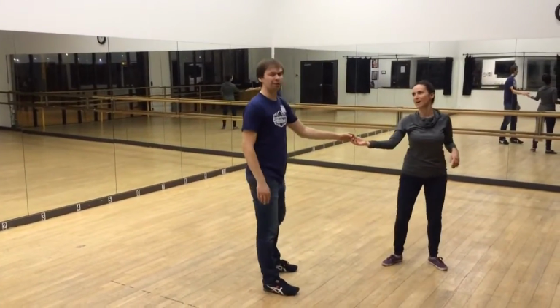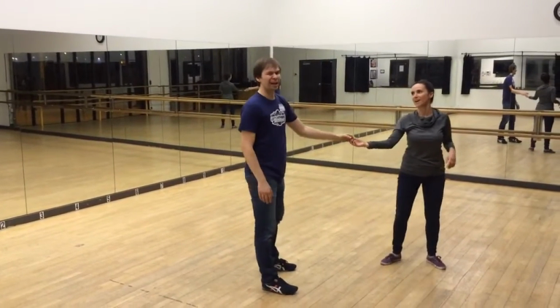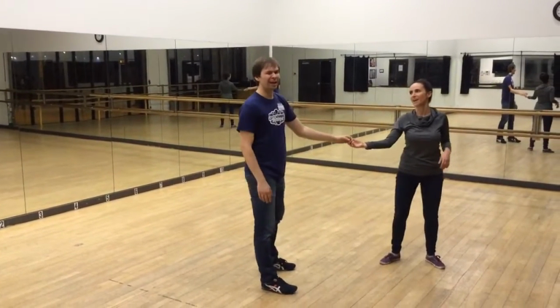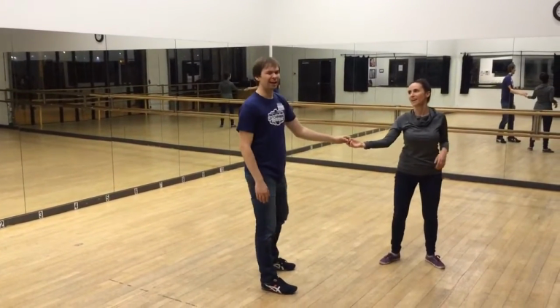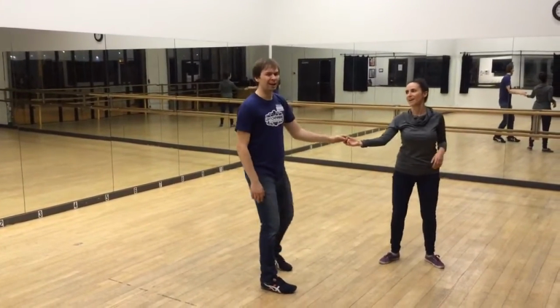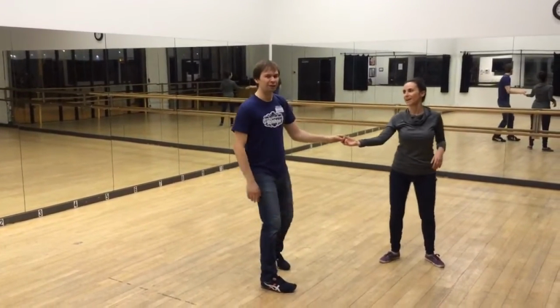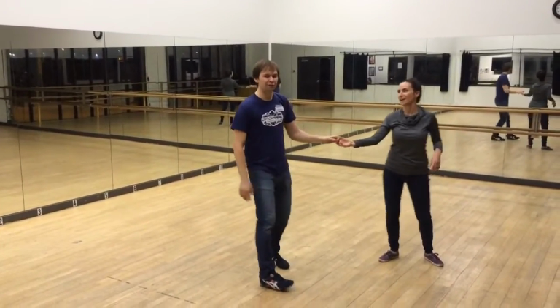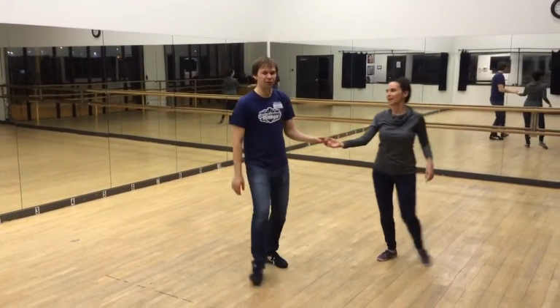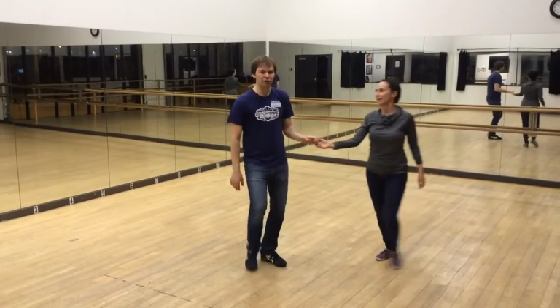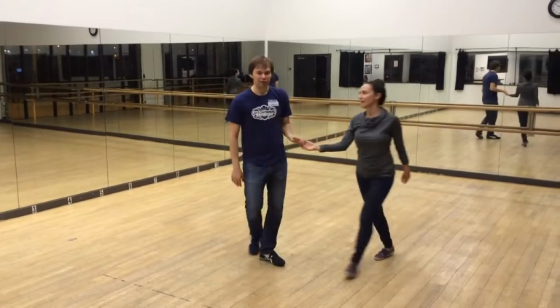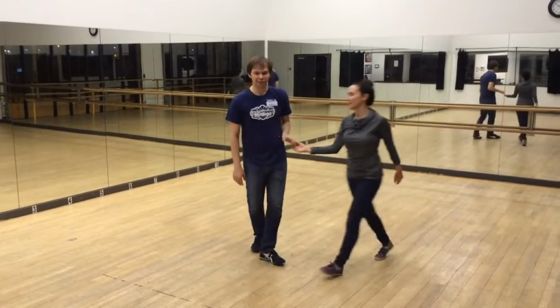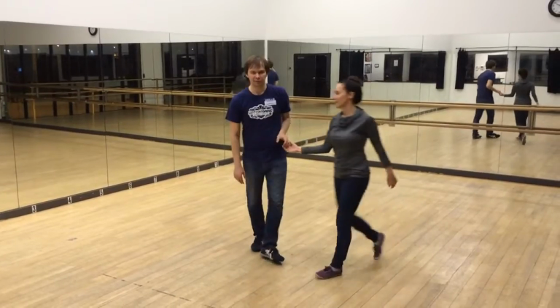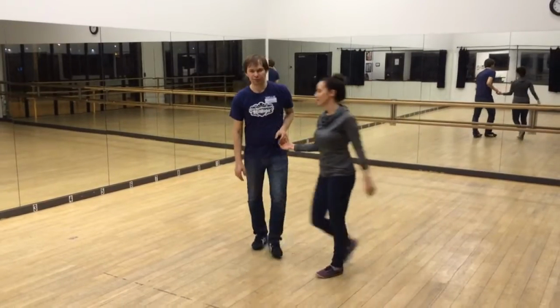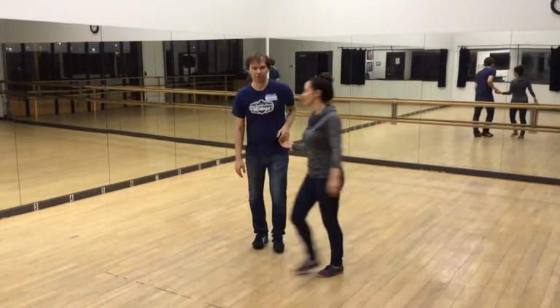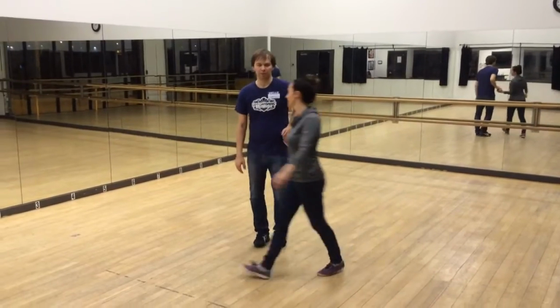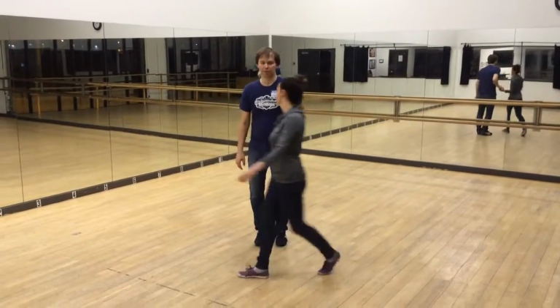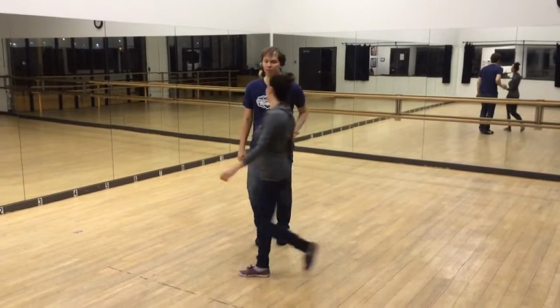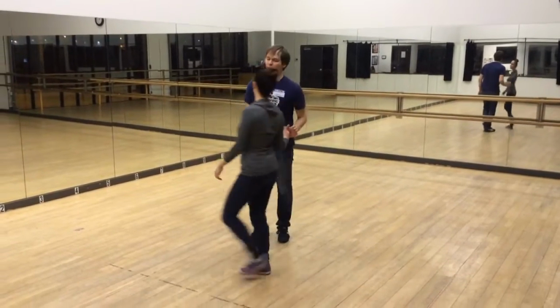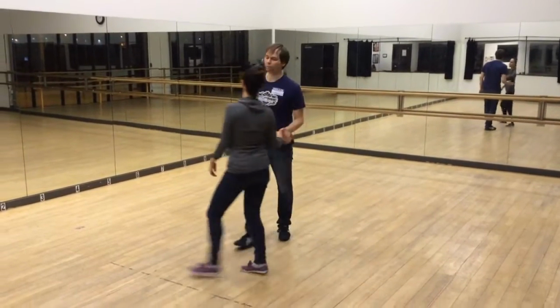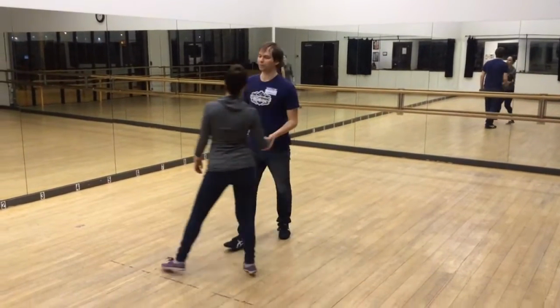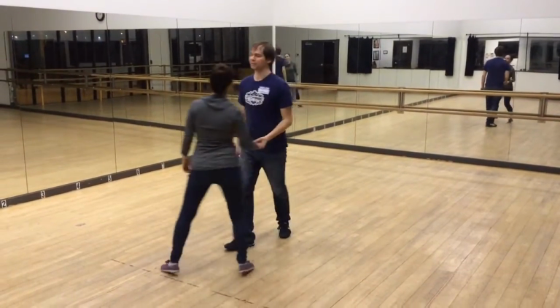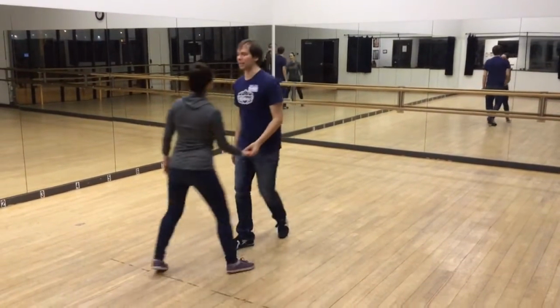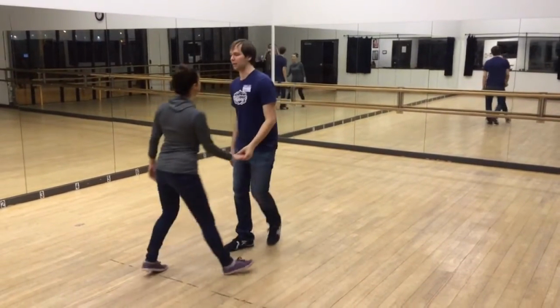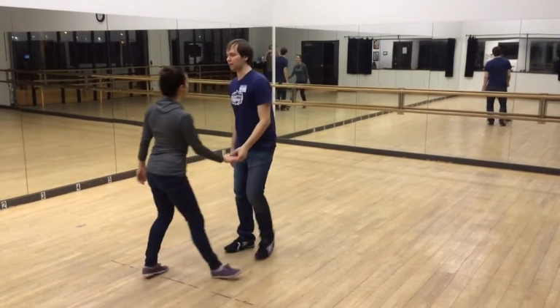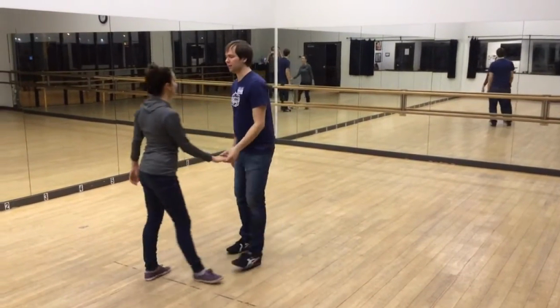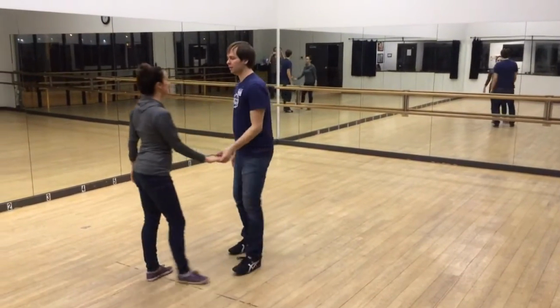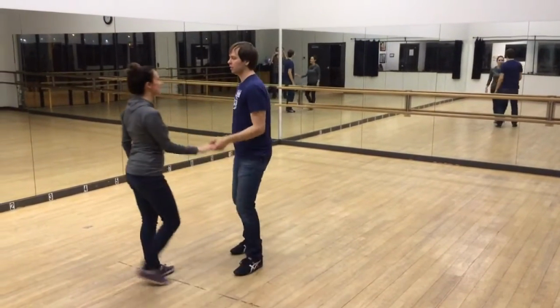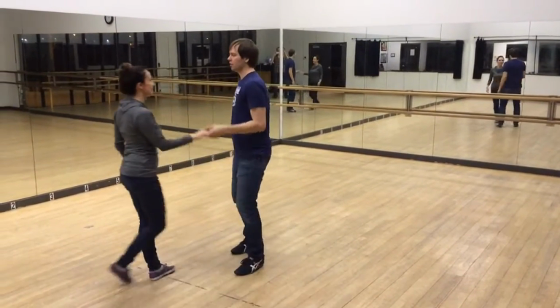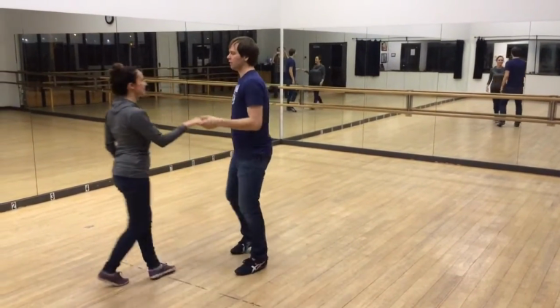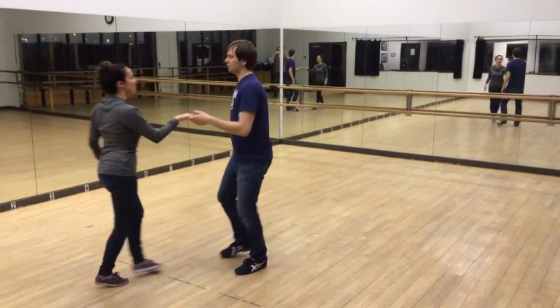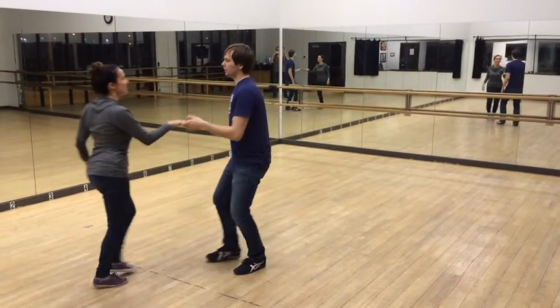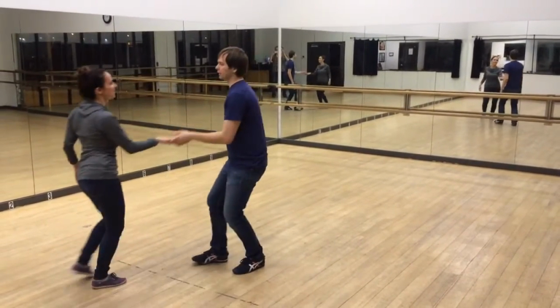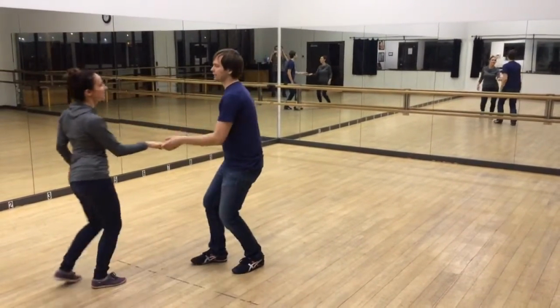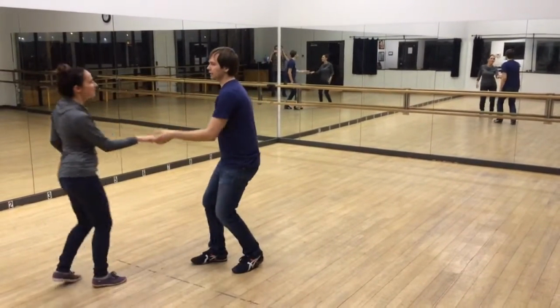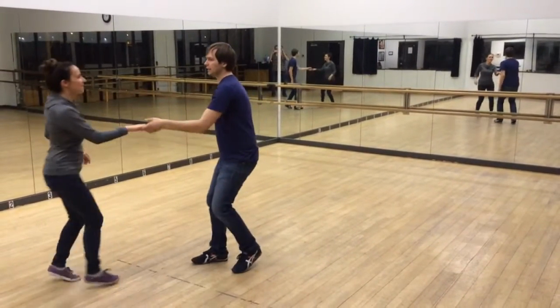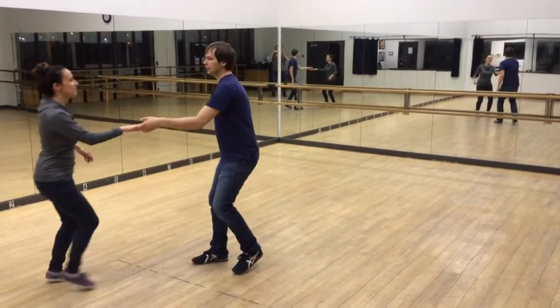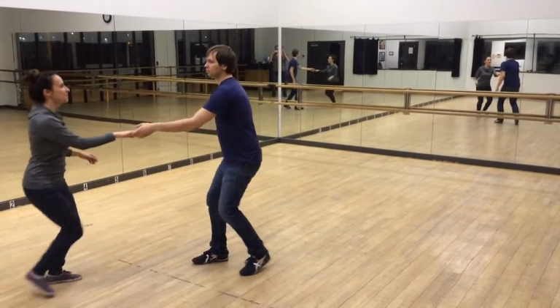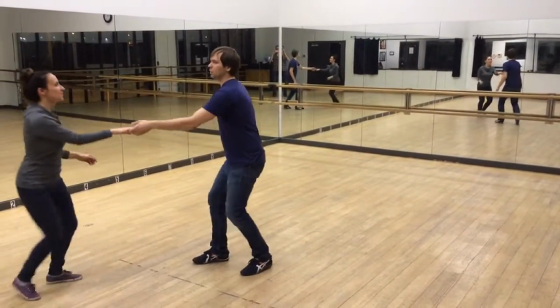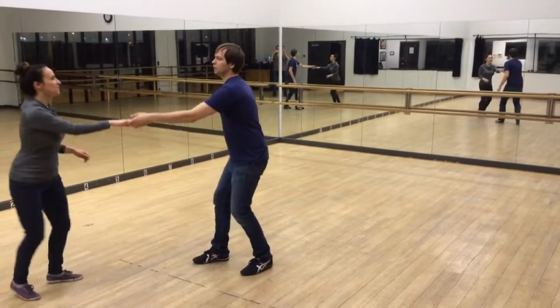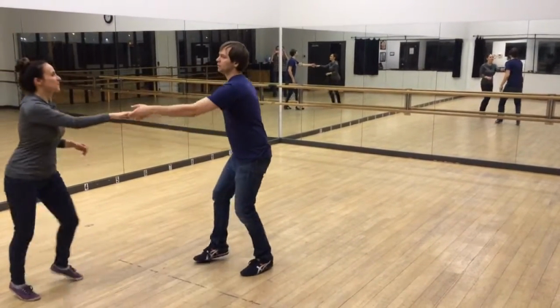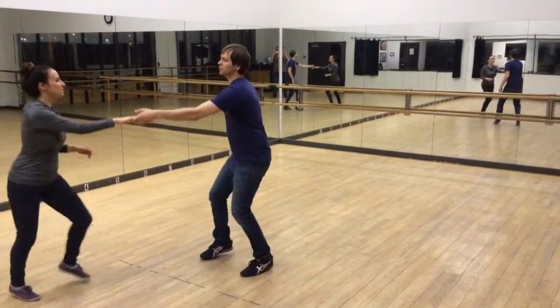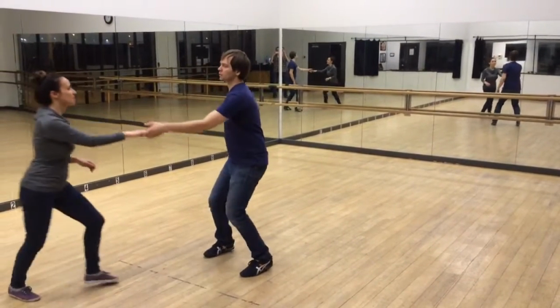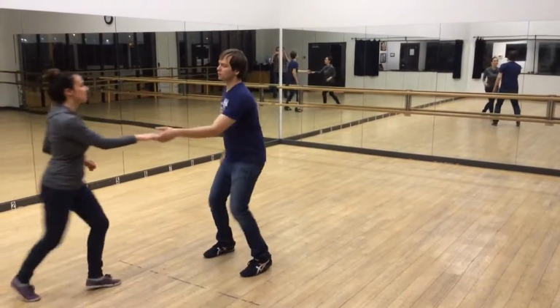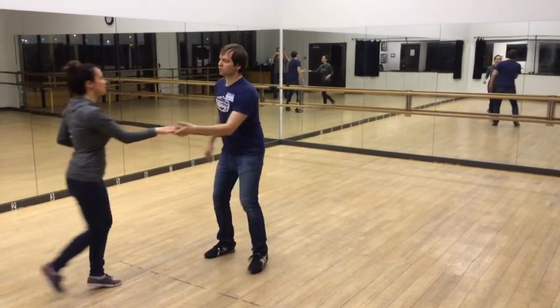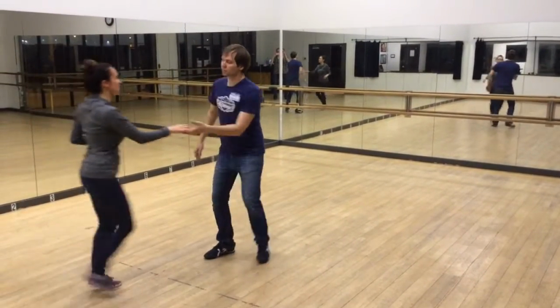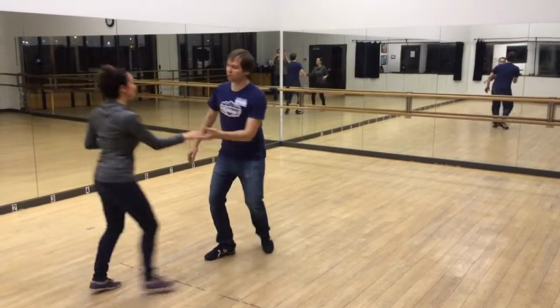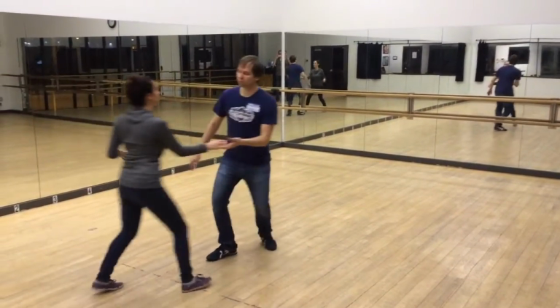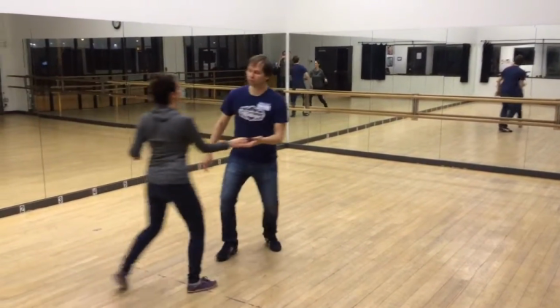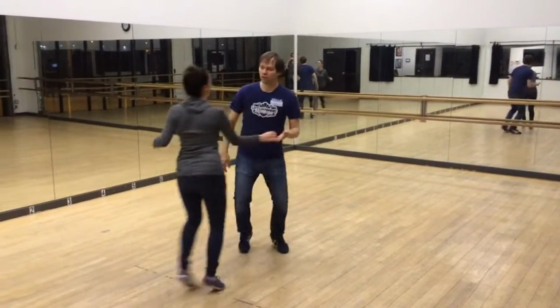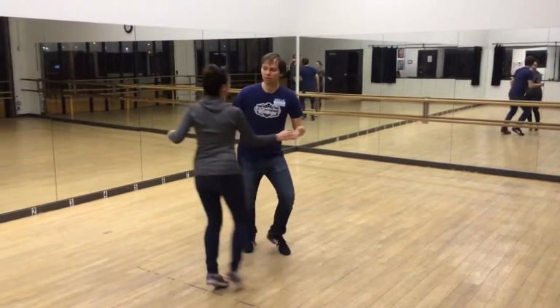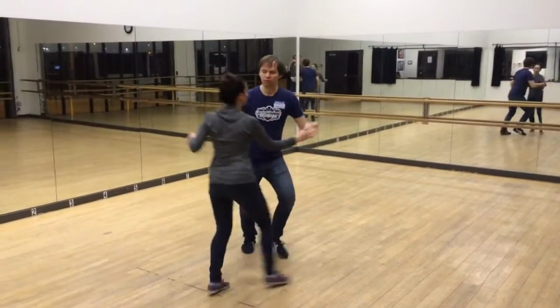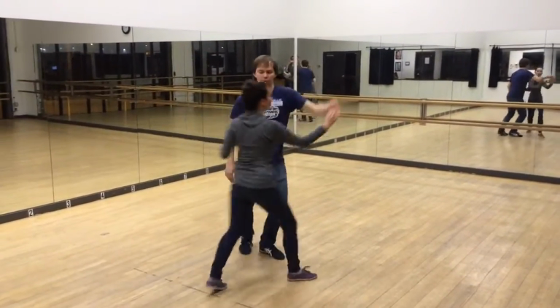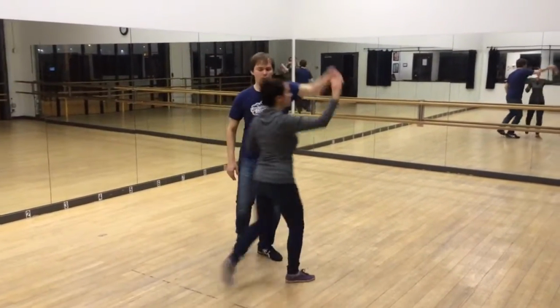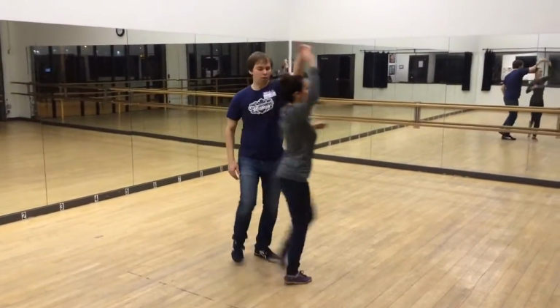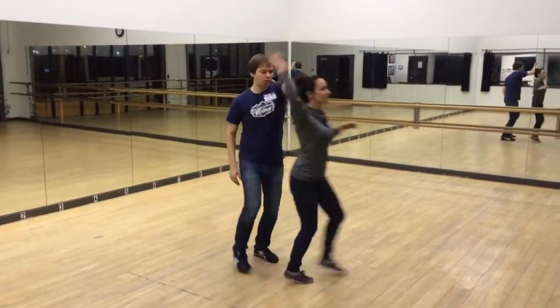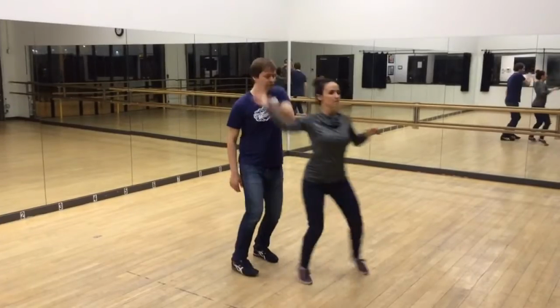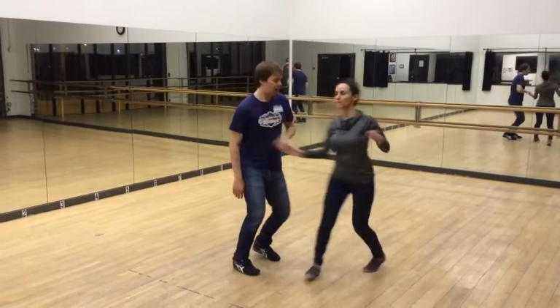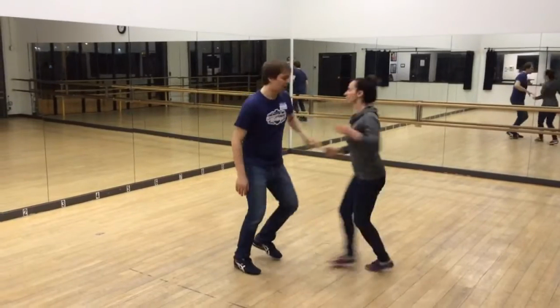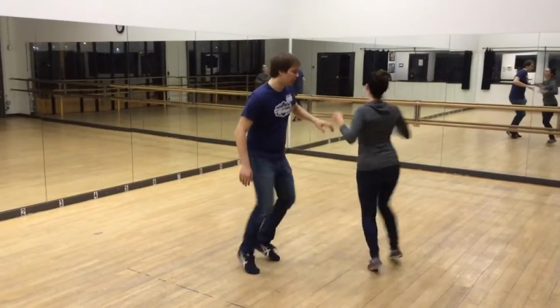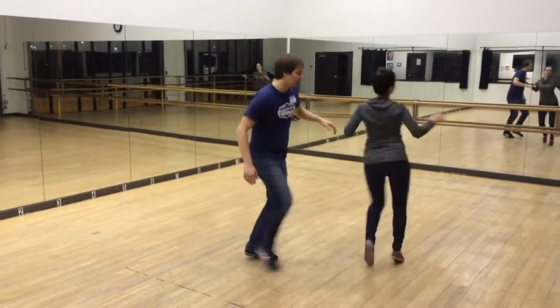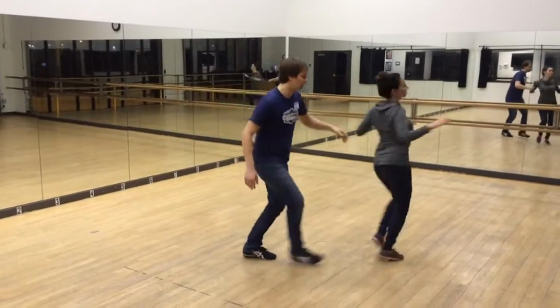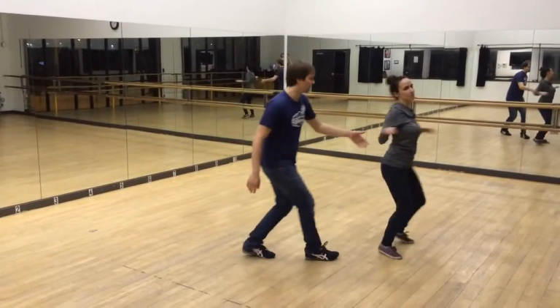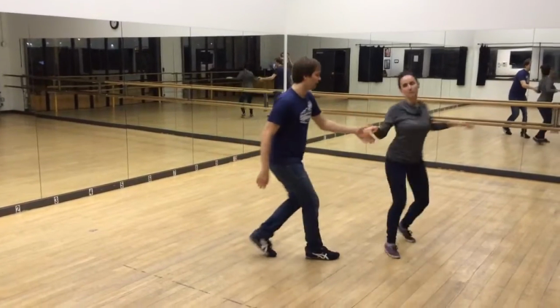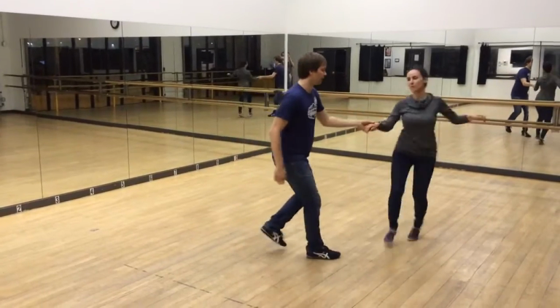And then we added a little turn. It's going to be better if we went from this side — so like this: one, two, three, and four, five, and six.